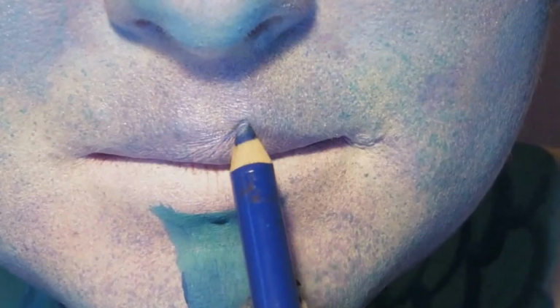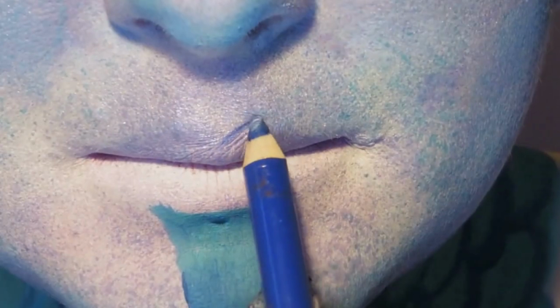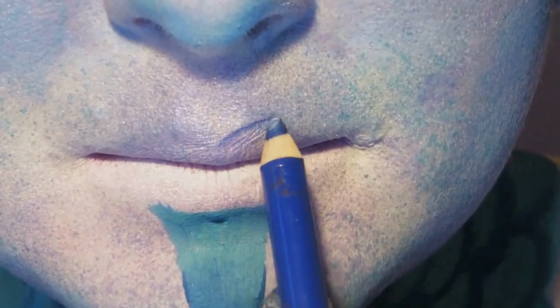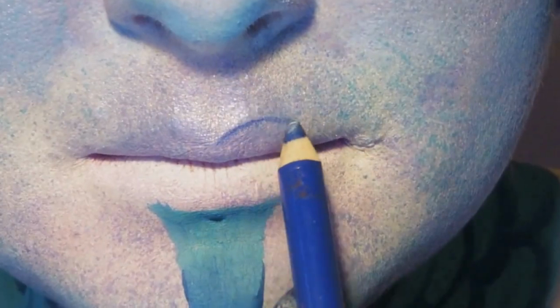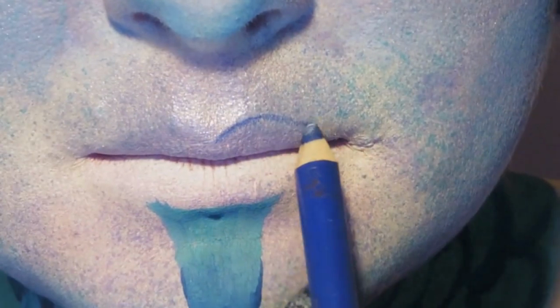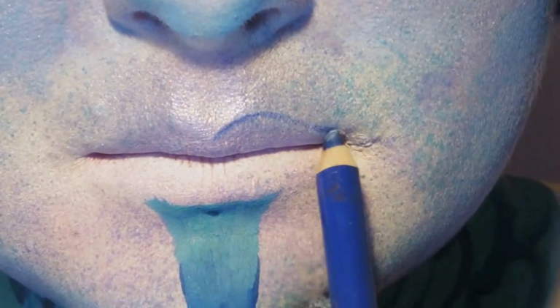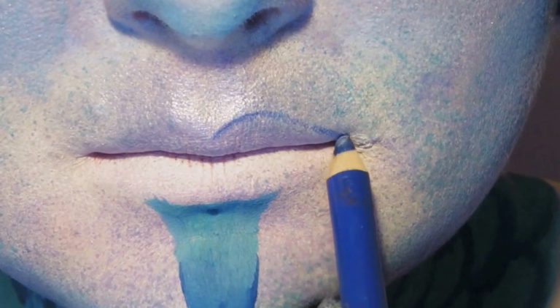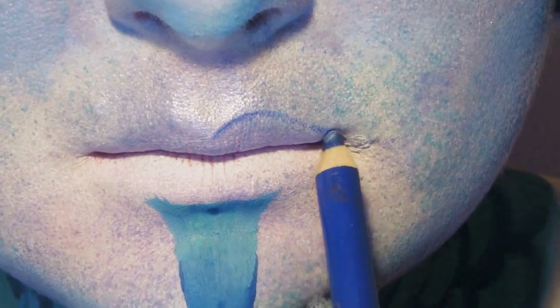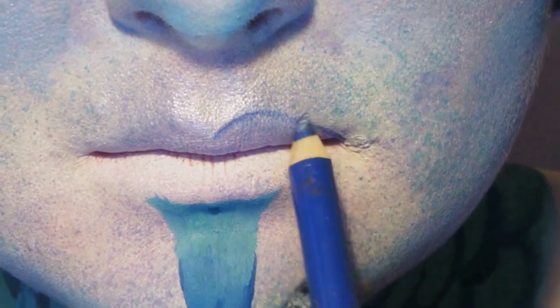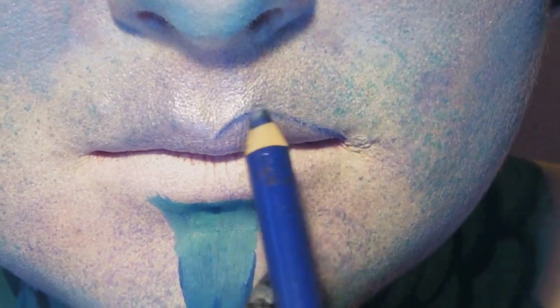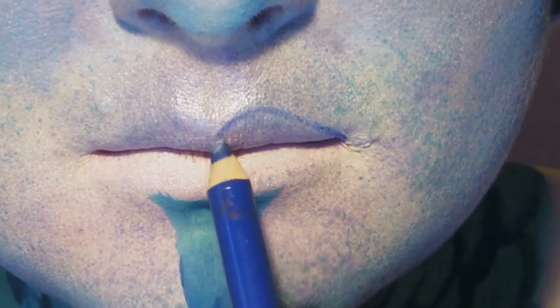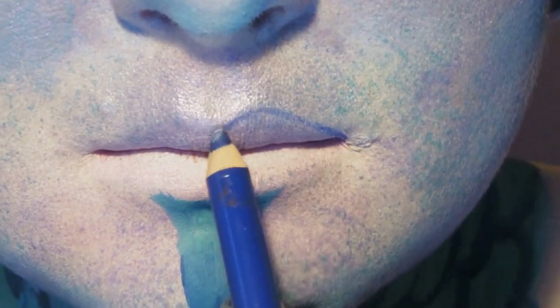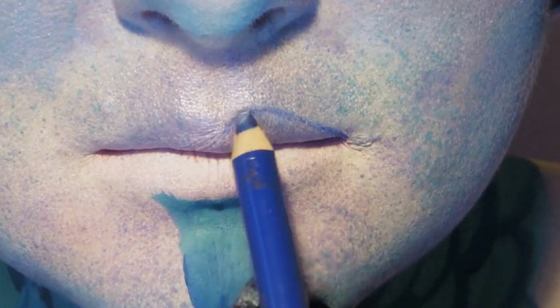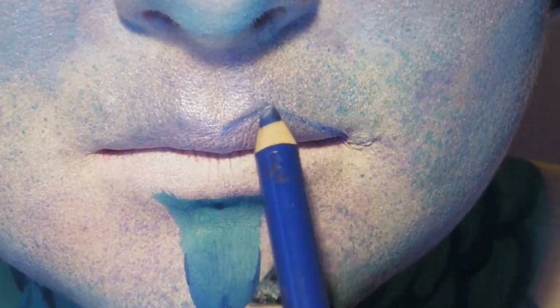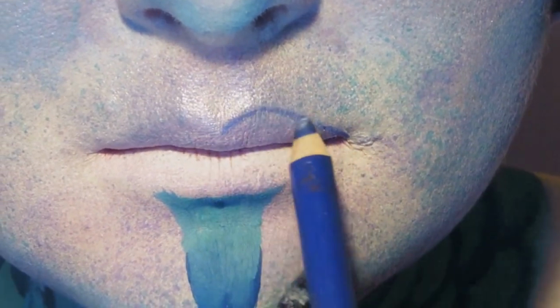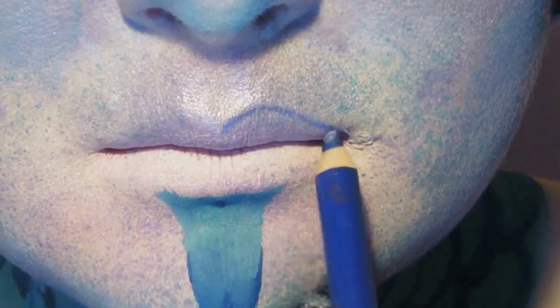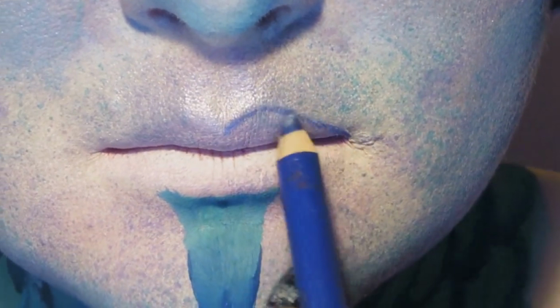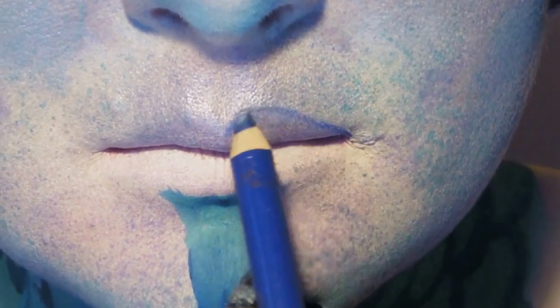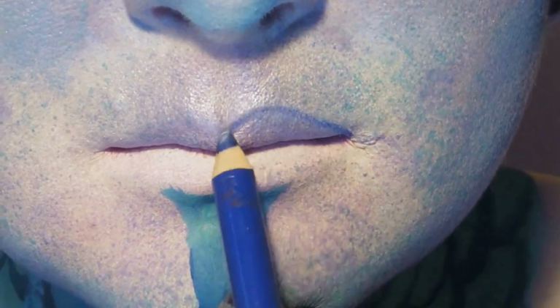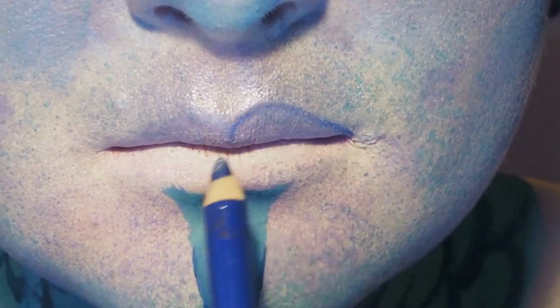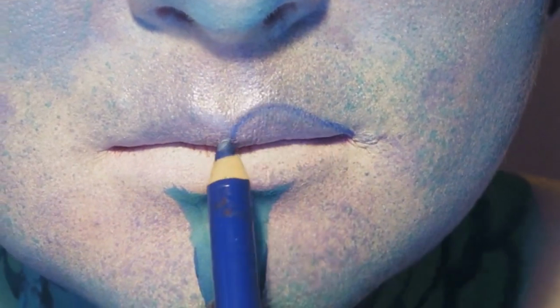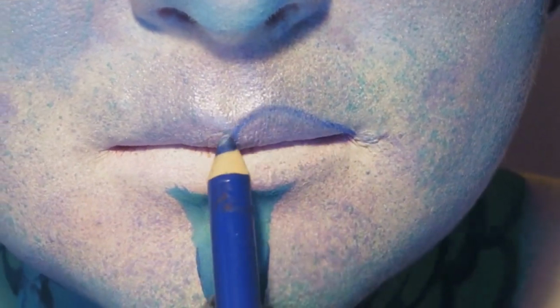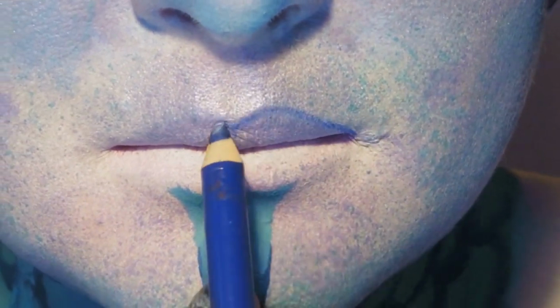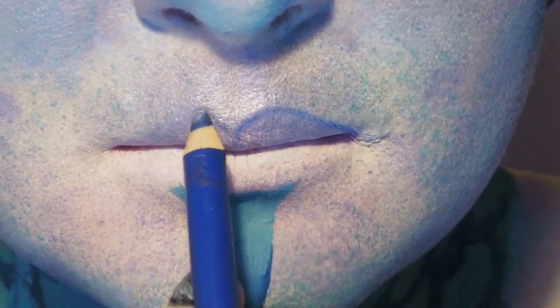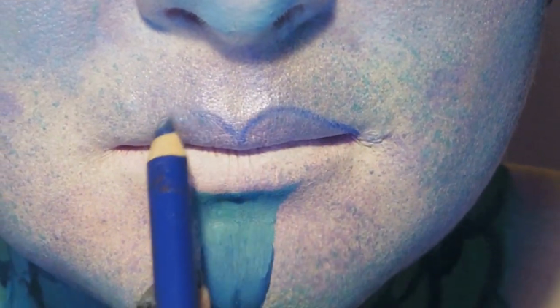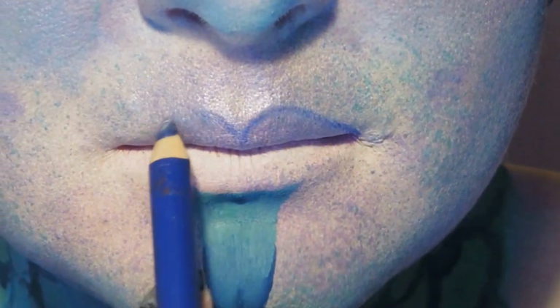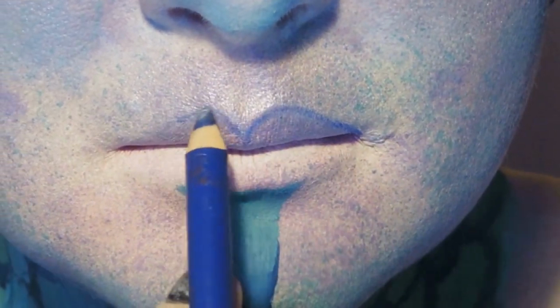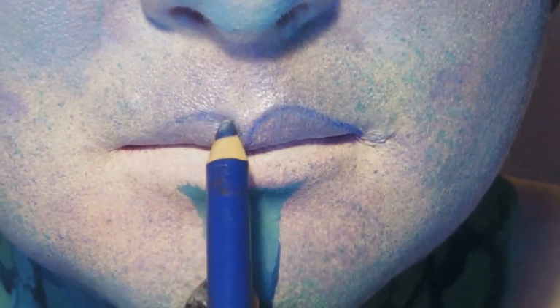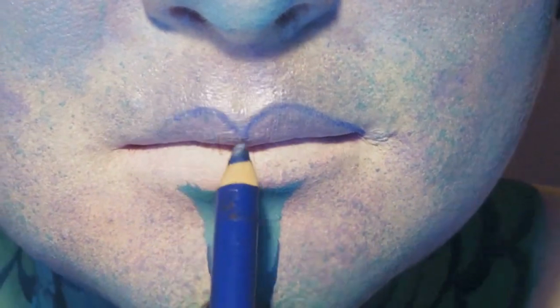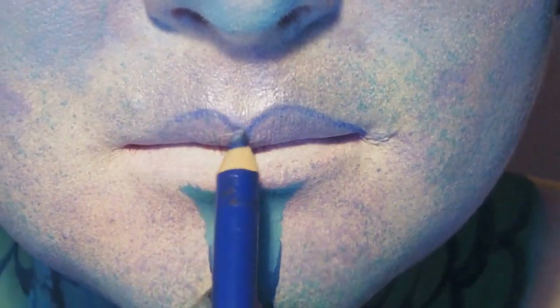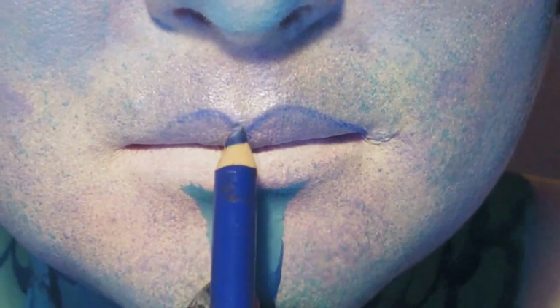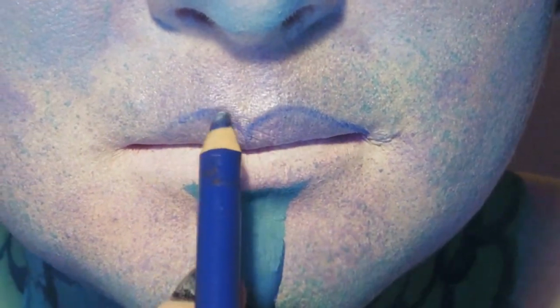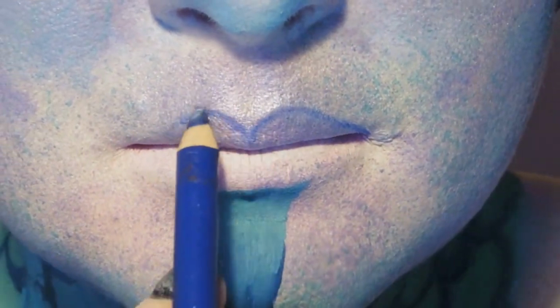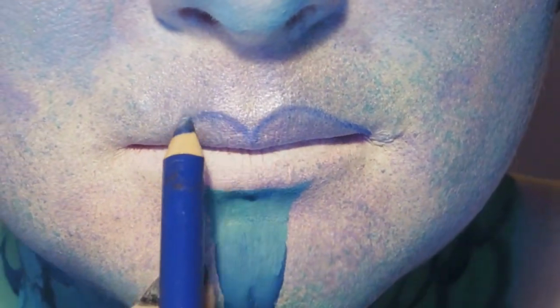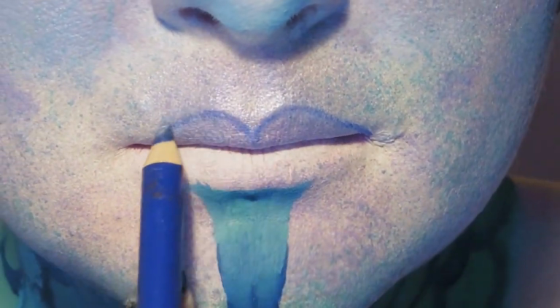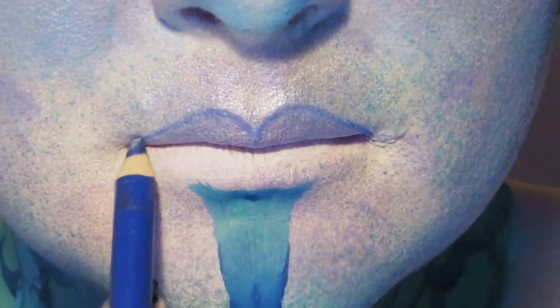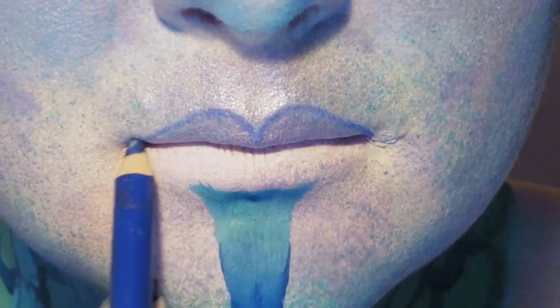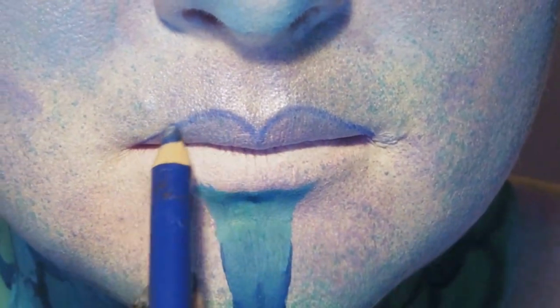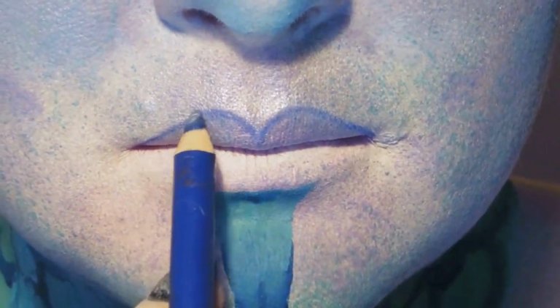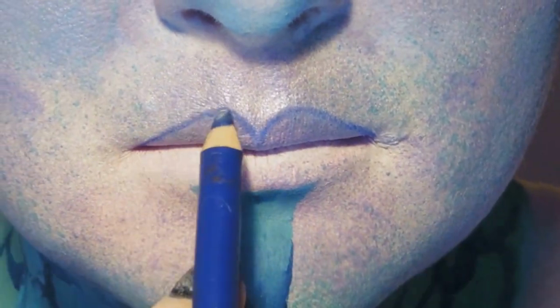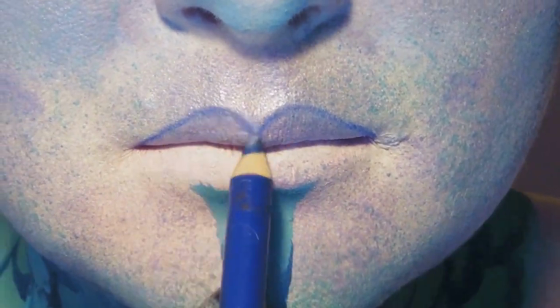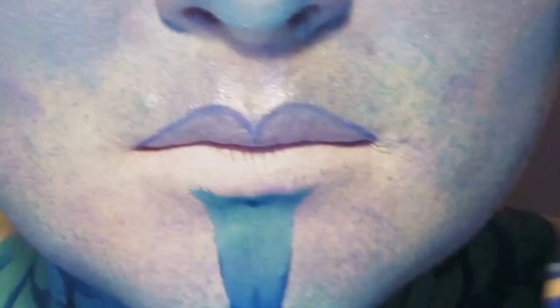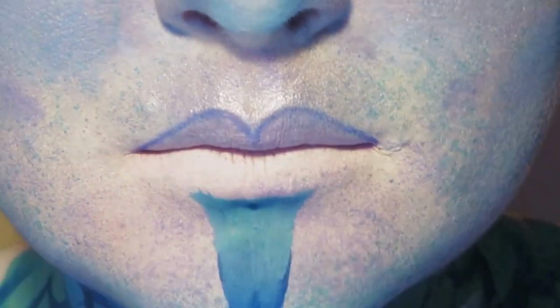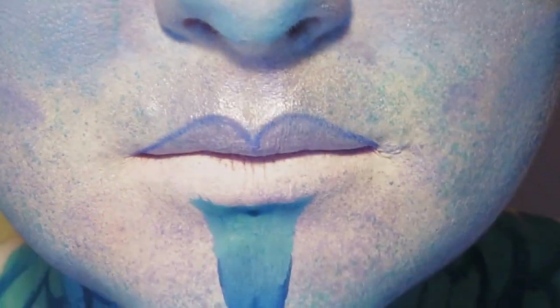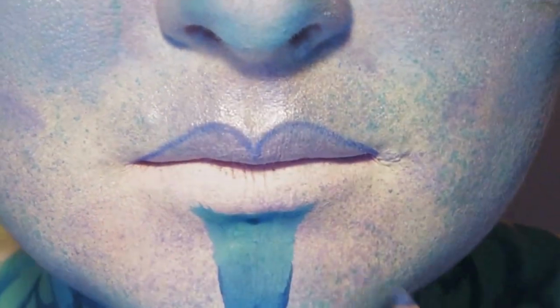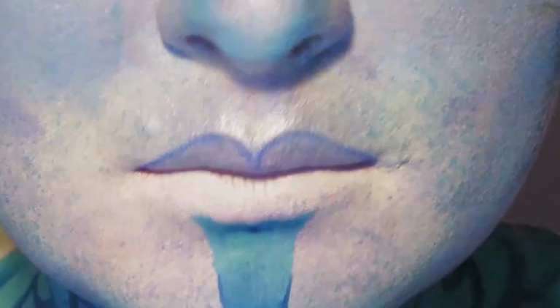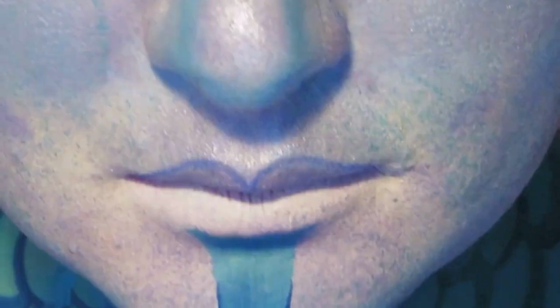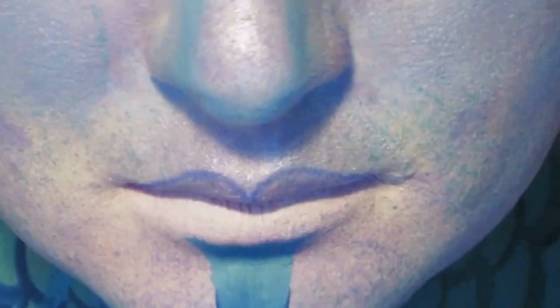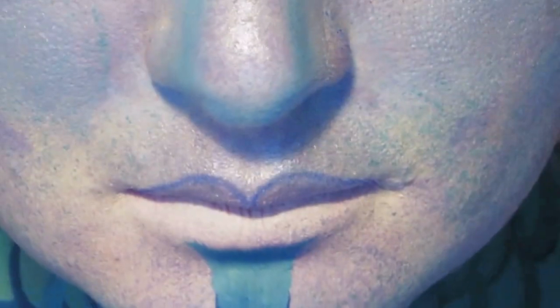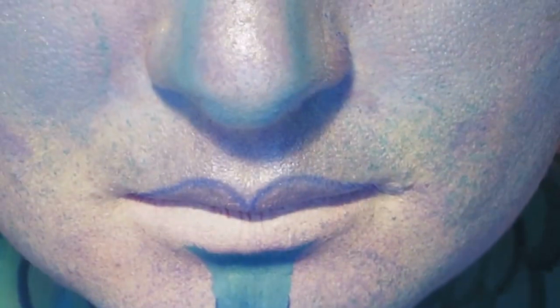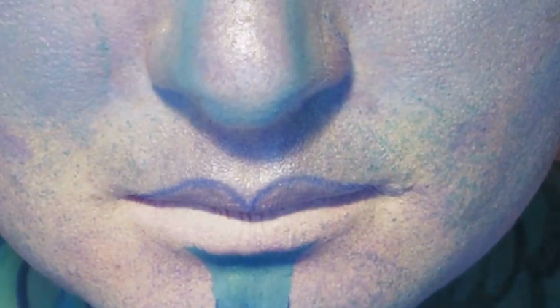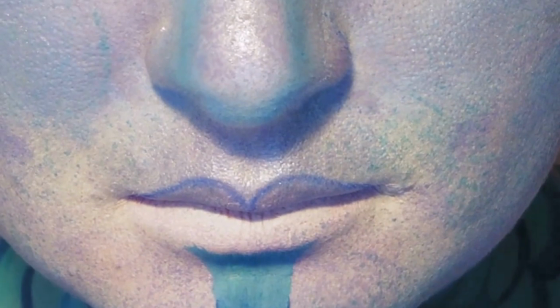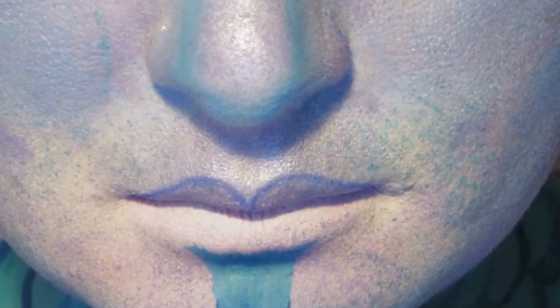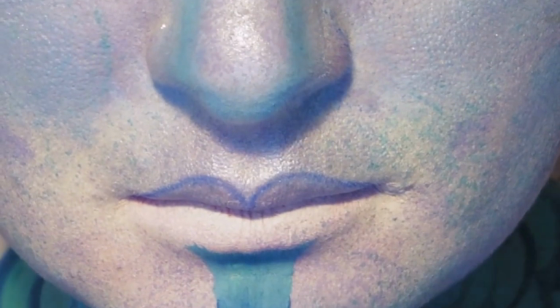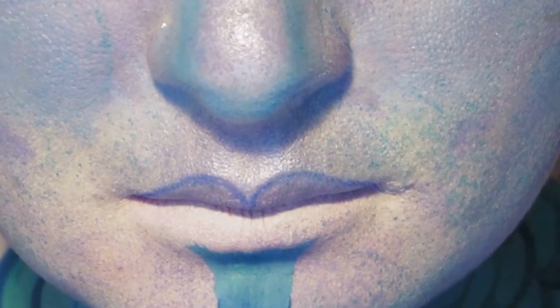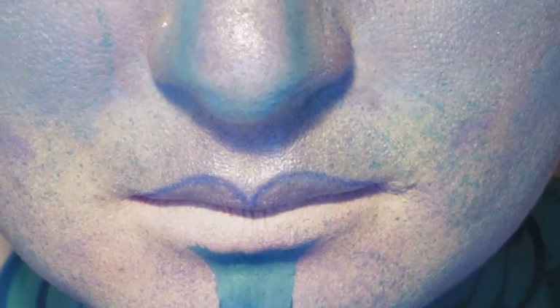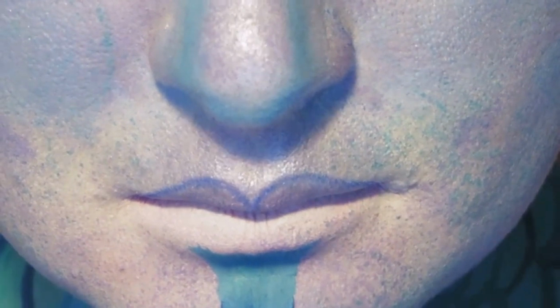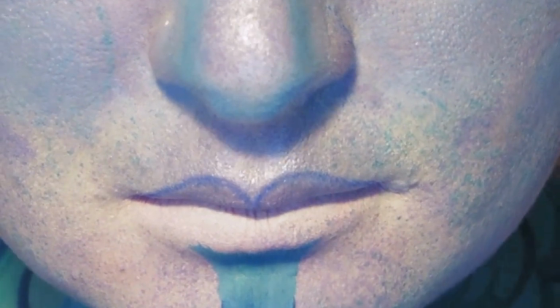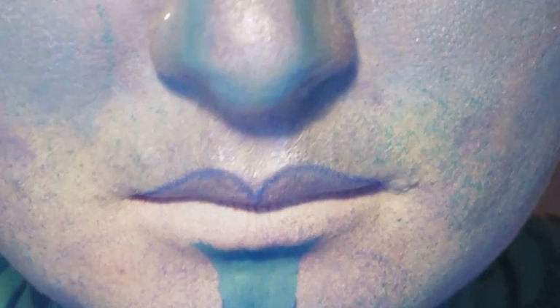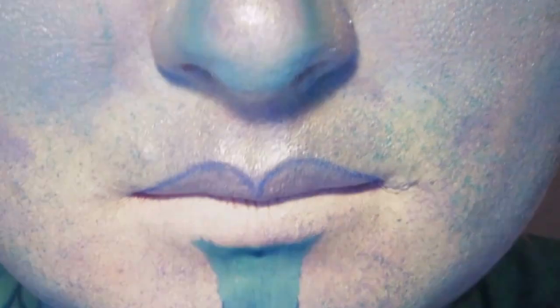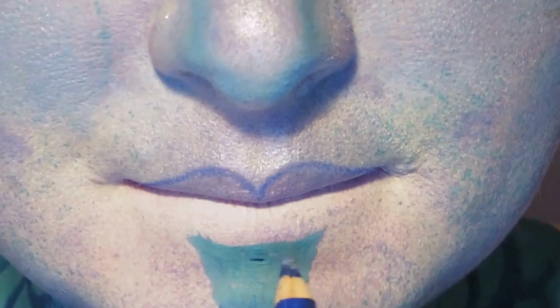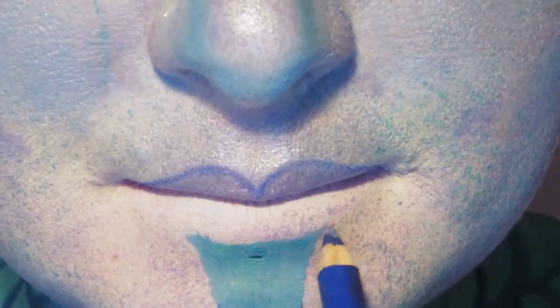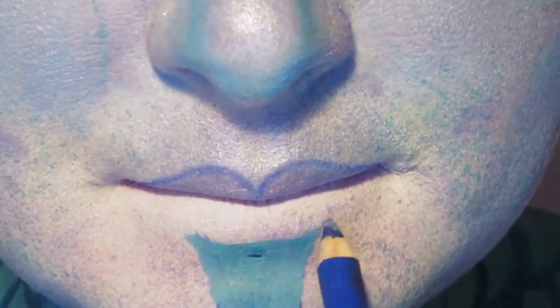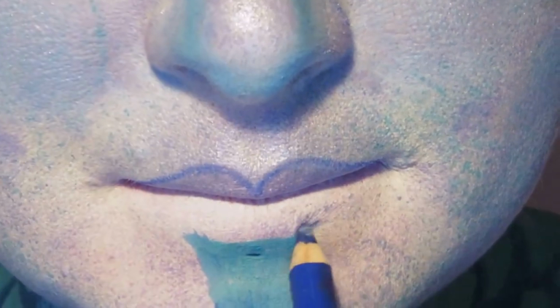Now we're going to line the lips with a blue liner pencil. This one's actually an eyeliner, but hey, a liner pencil's a liner pencil in the pumpkin patch.